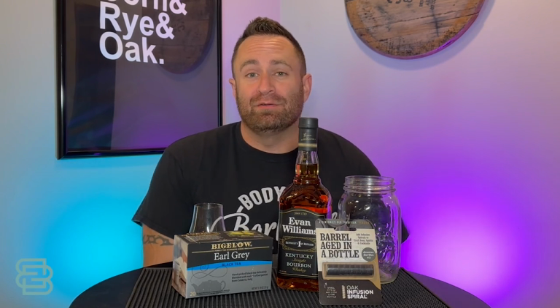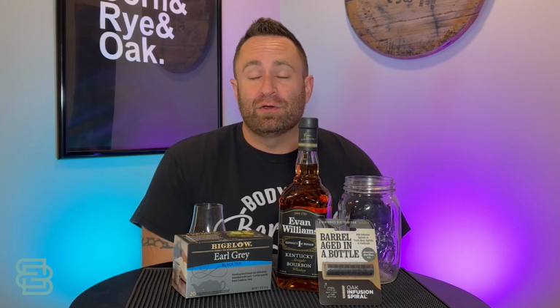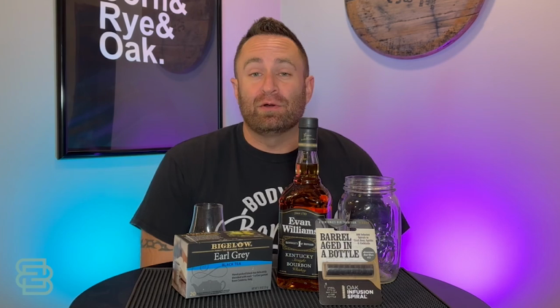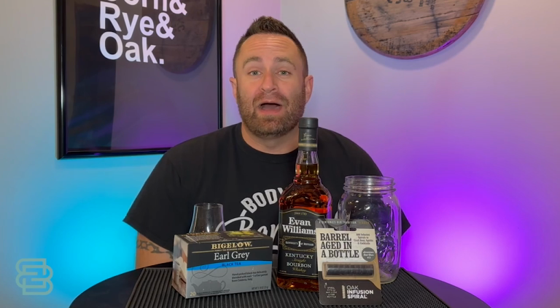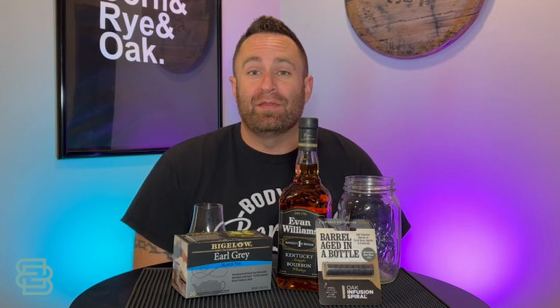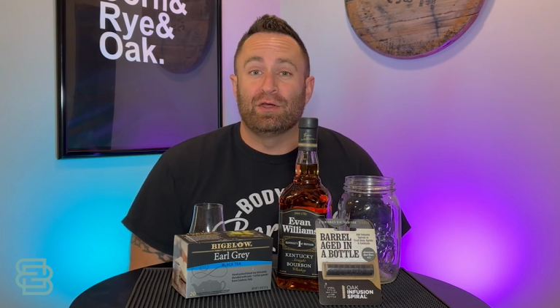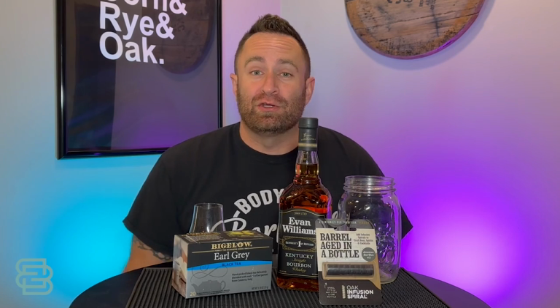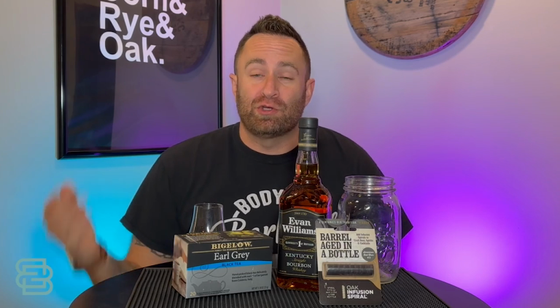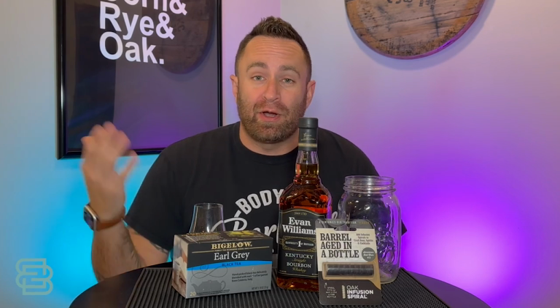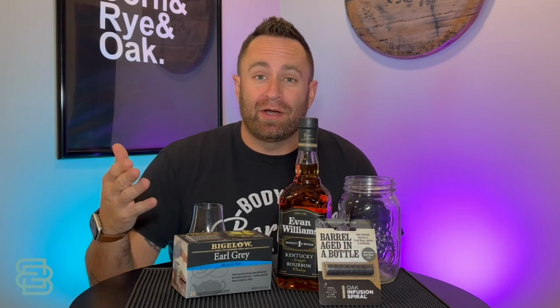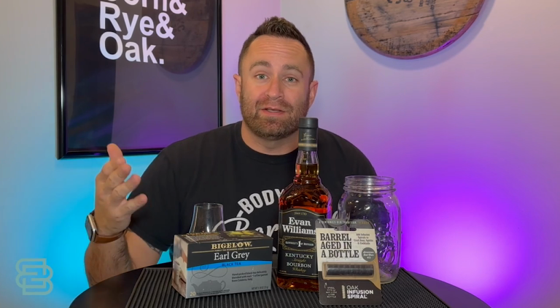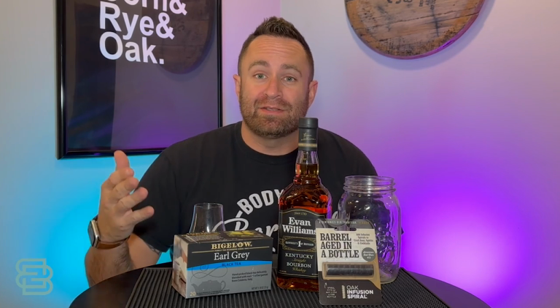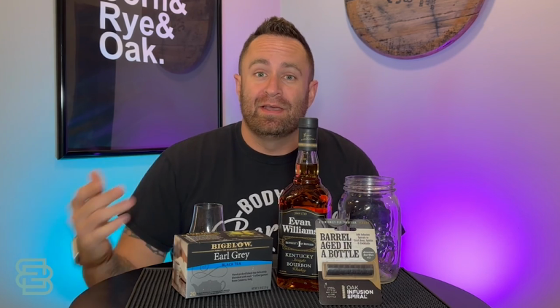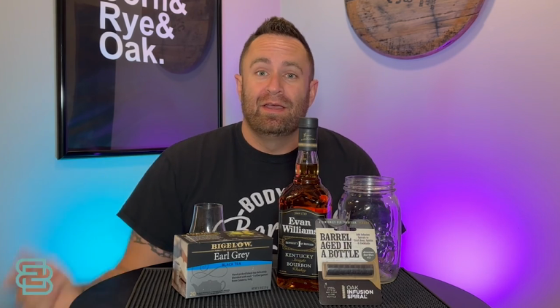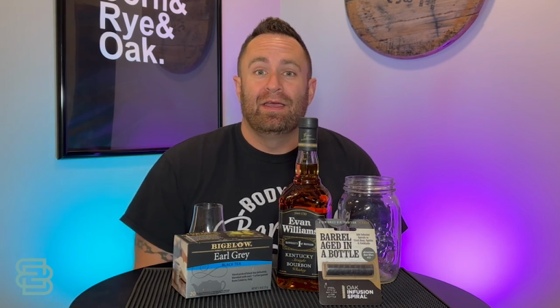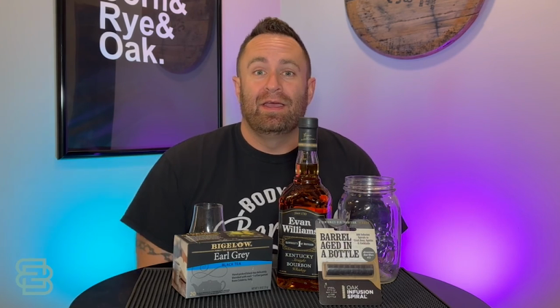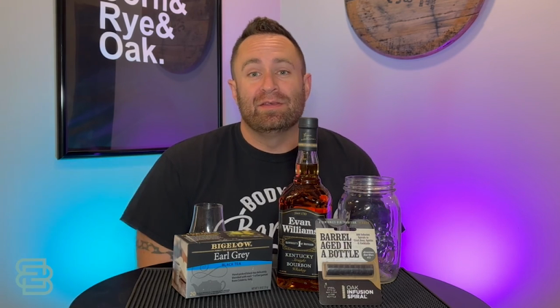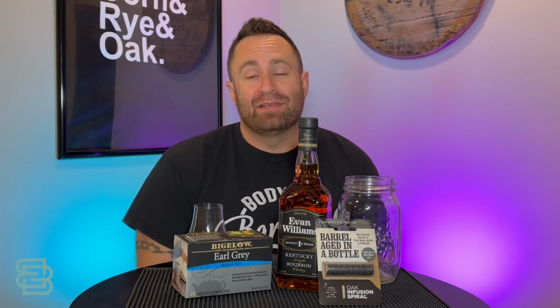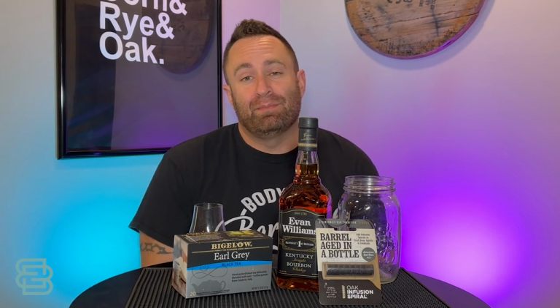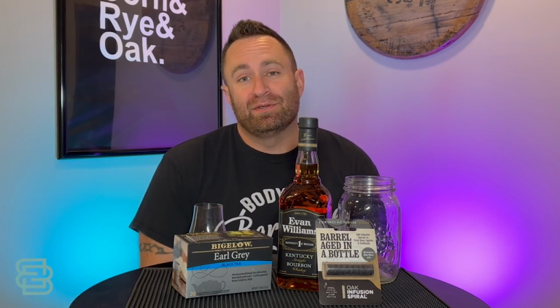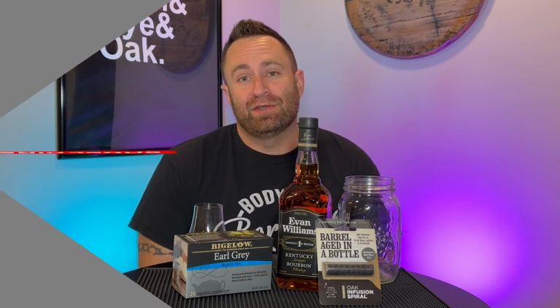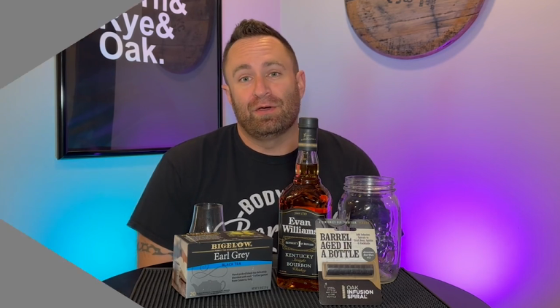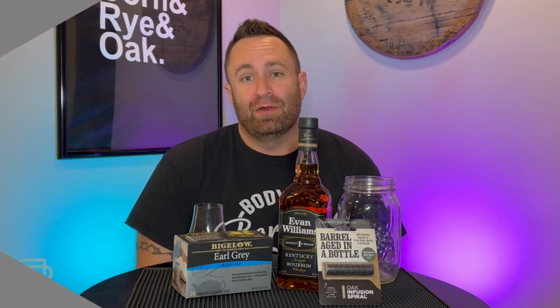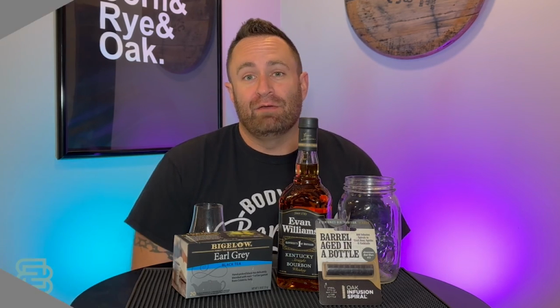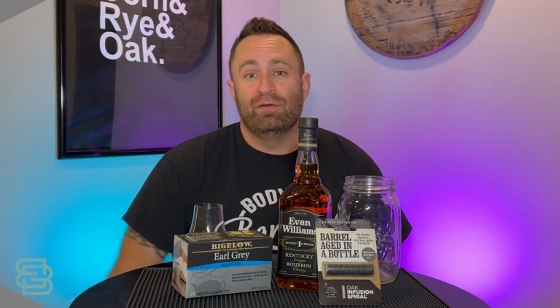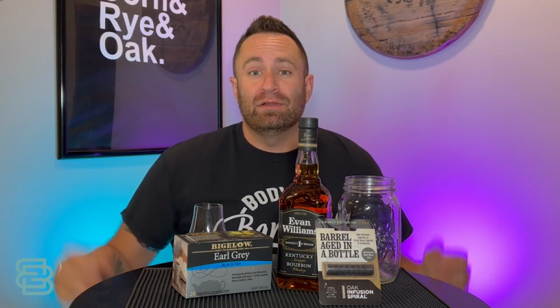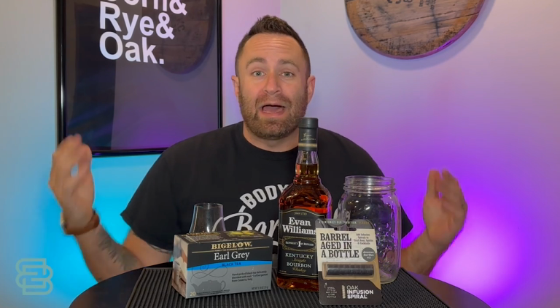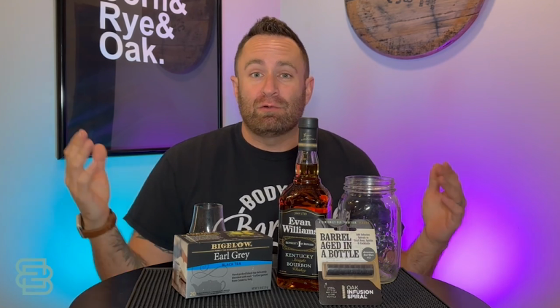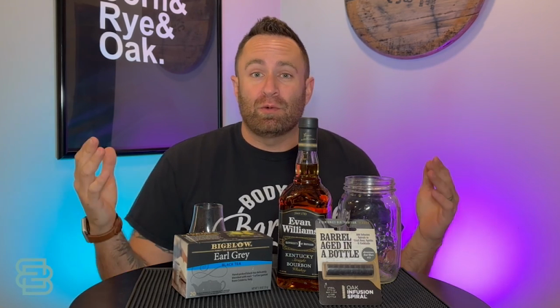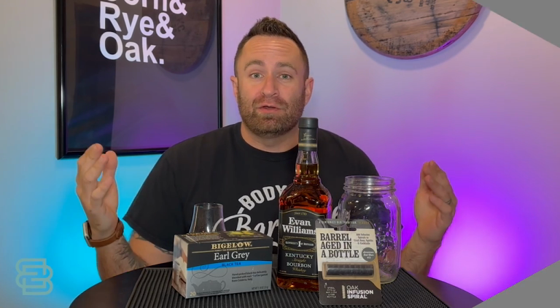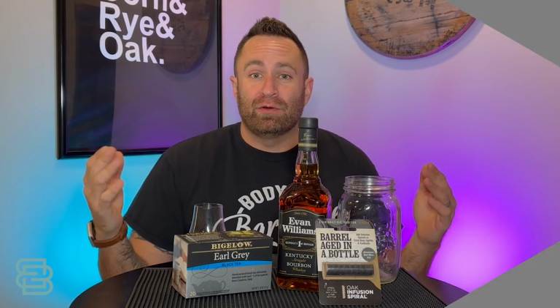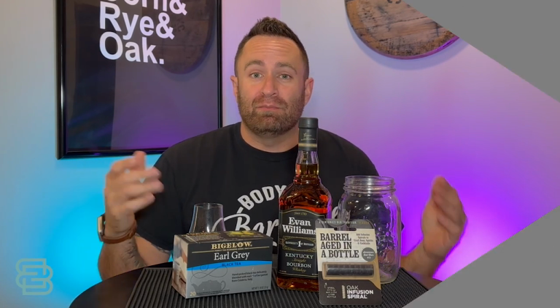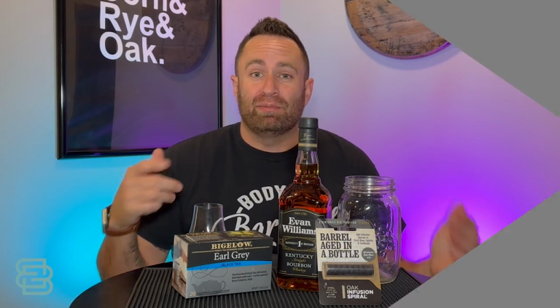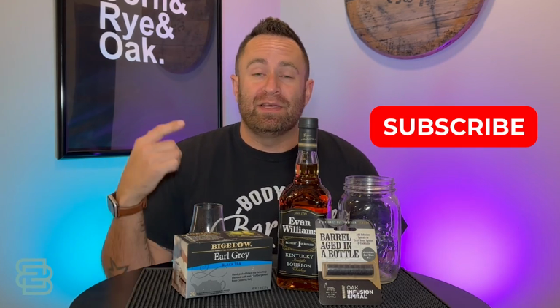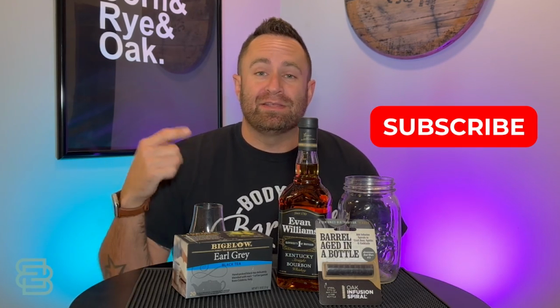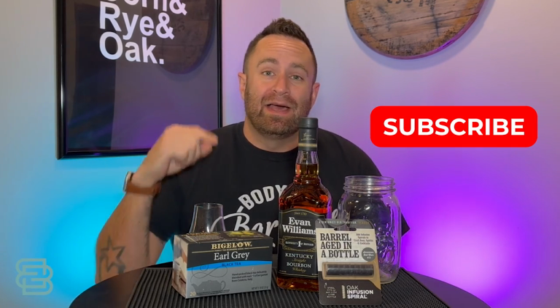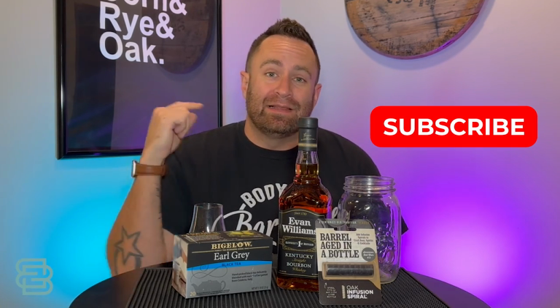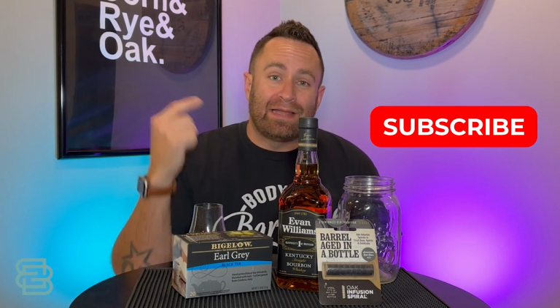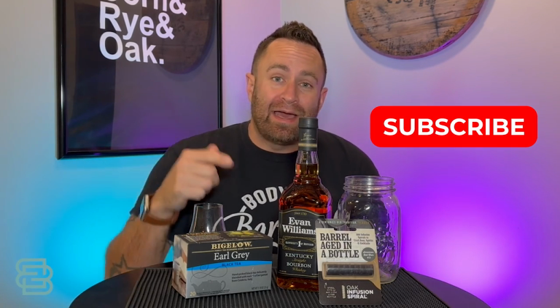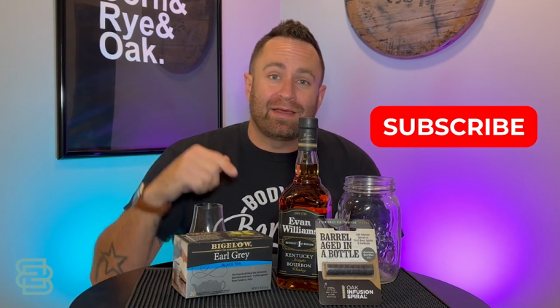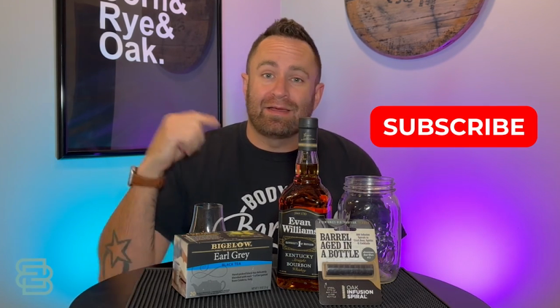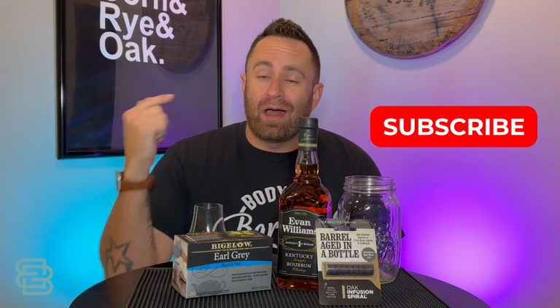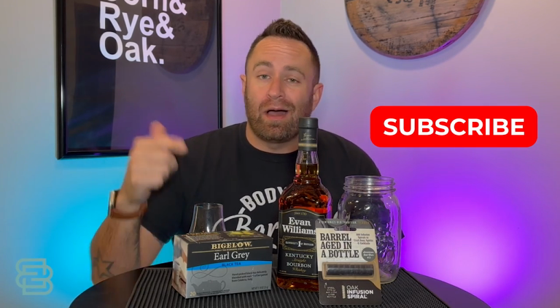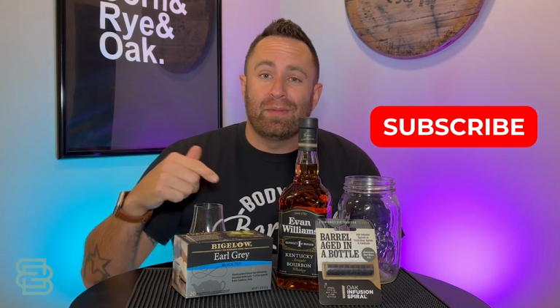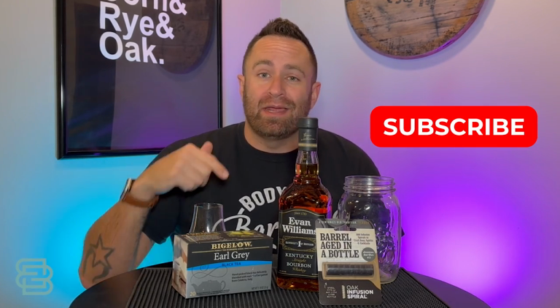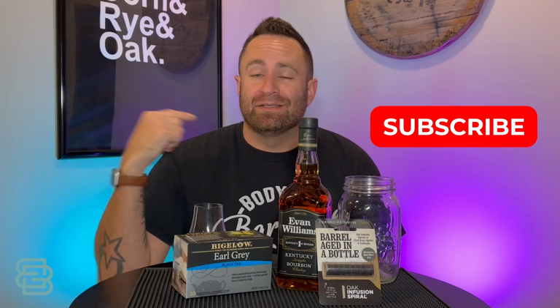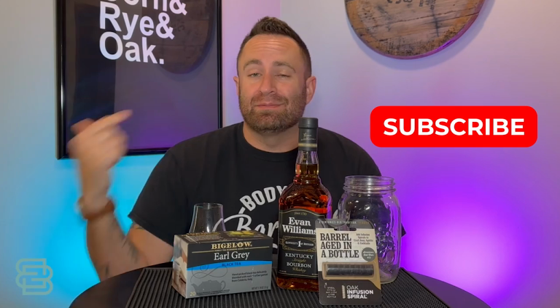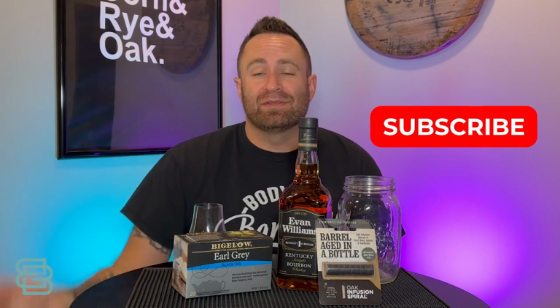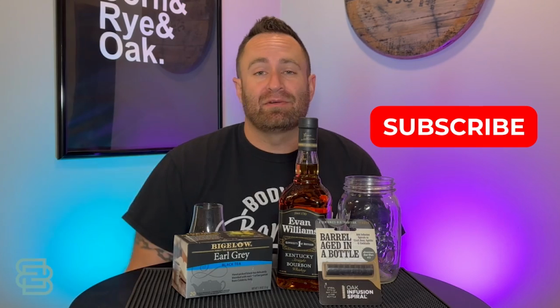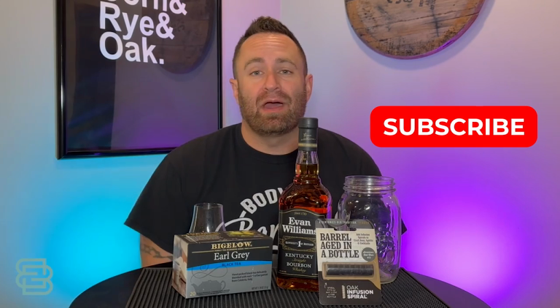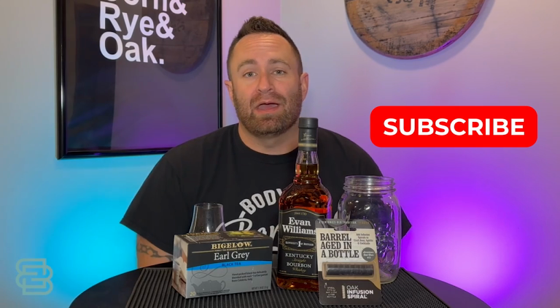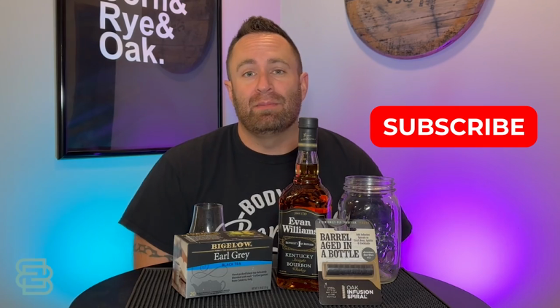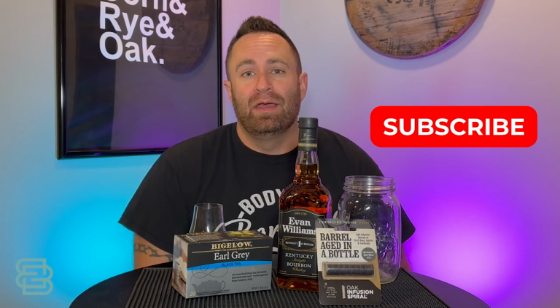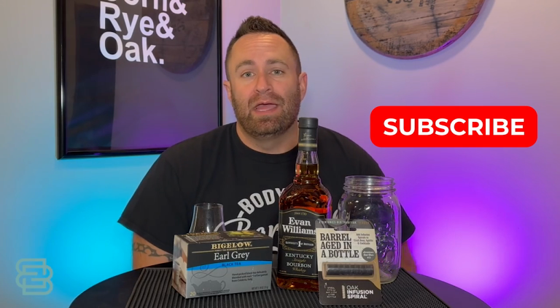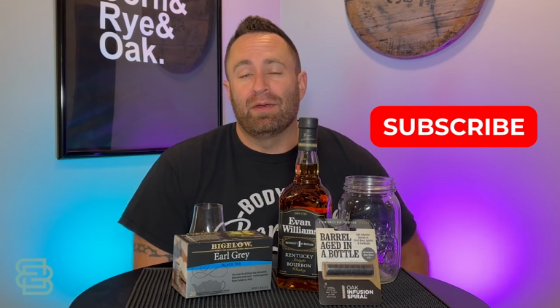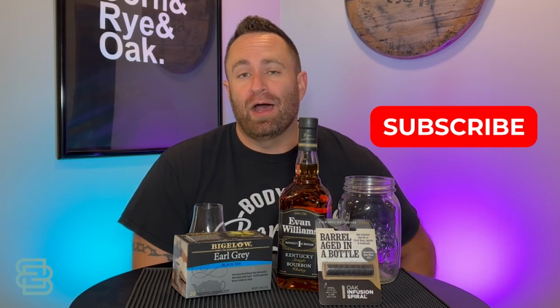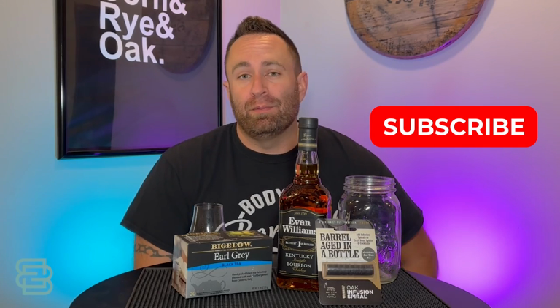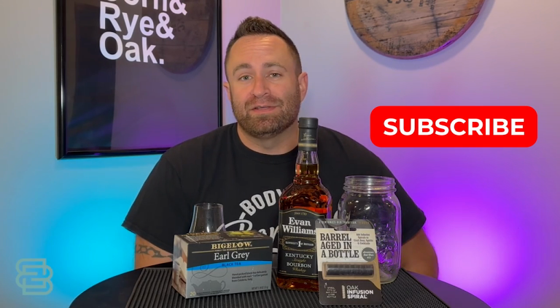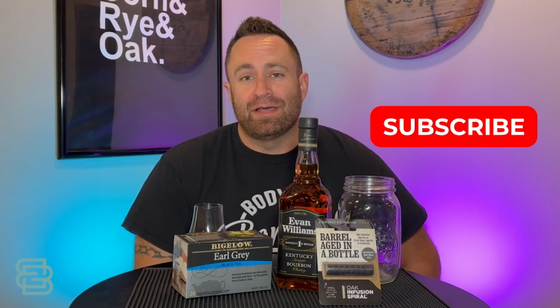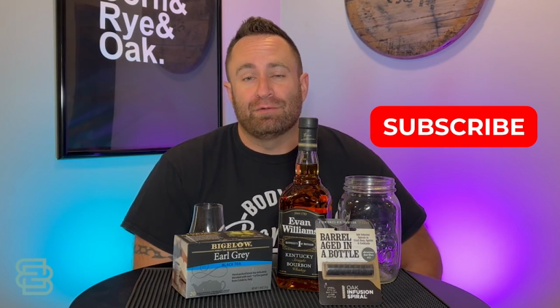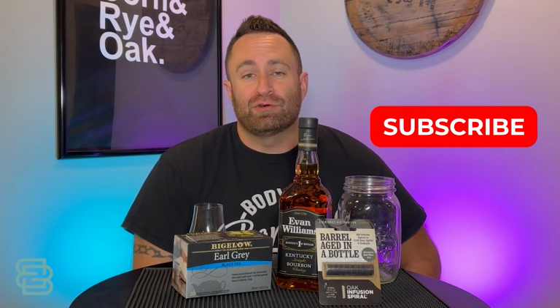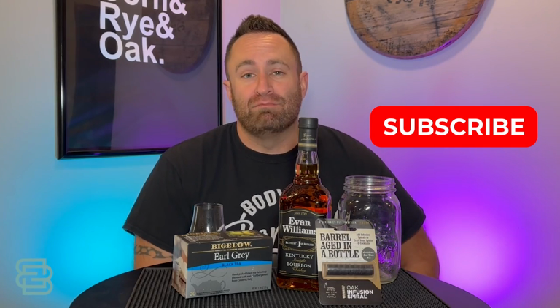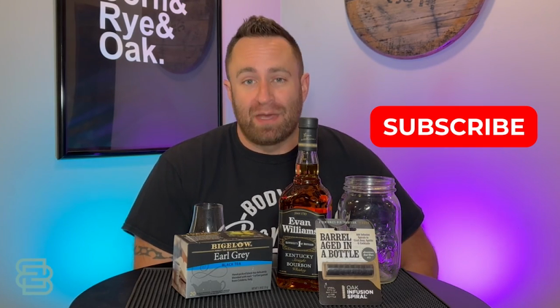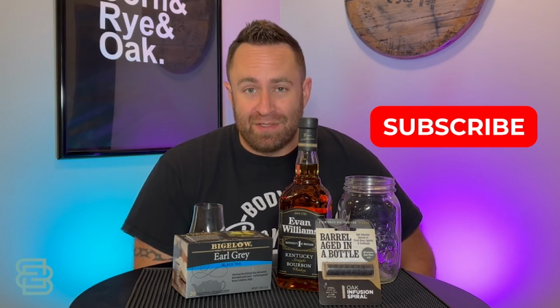So glad that you're joining us in this episode. If you like what we're doing, please like, comment, and subscribe. It would help us out tremendously.